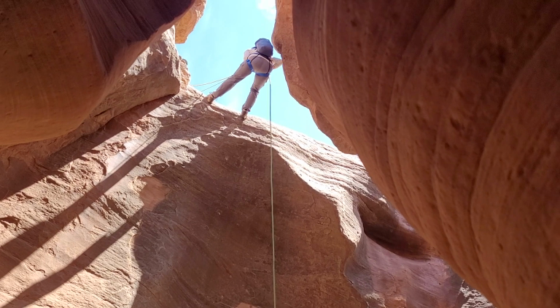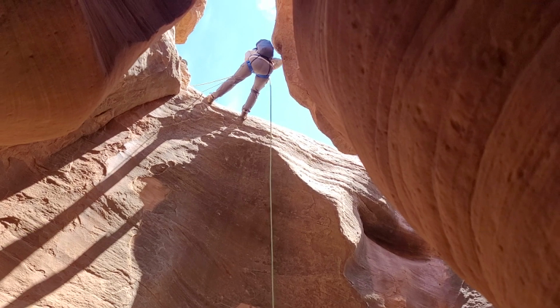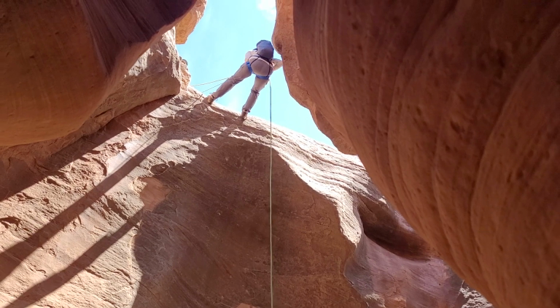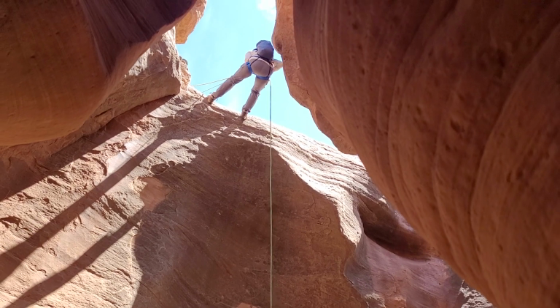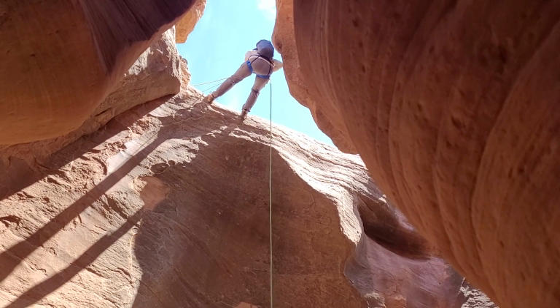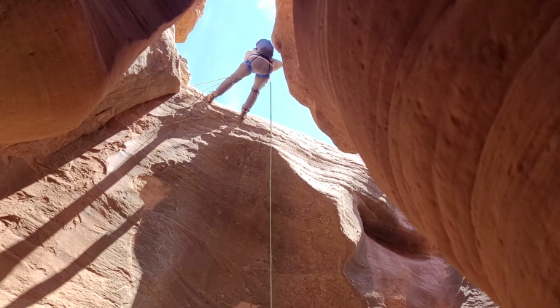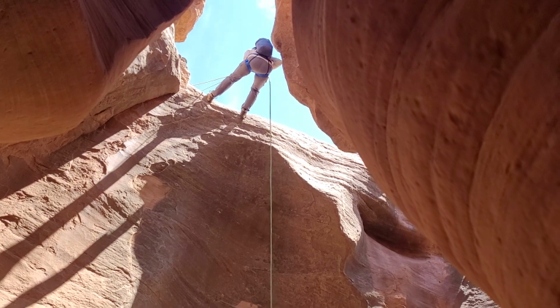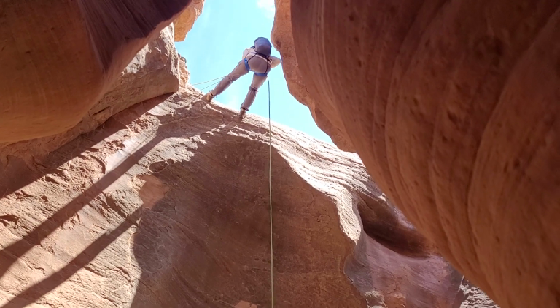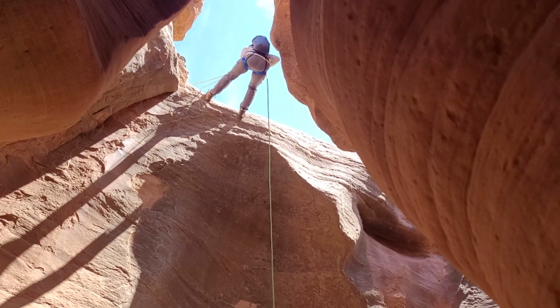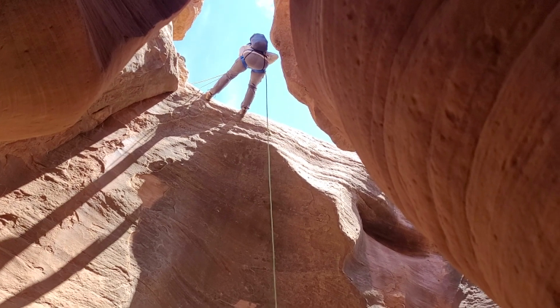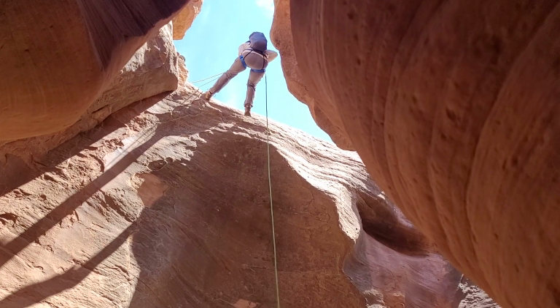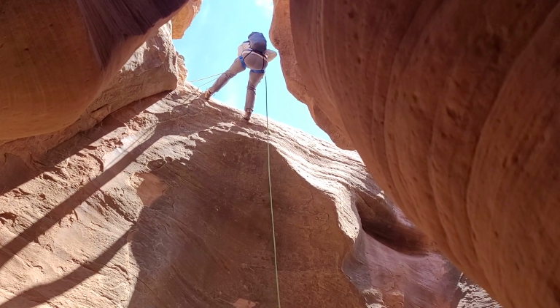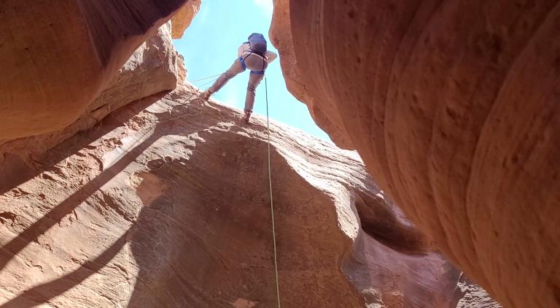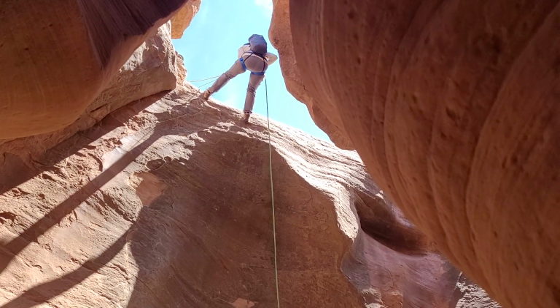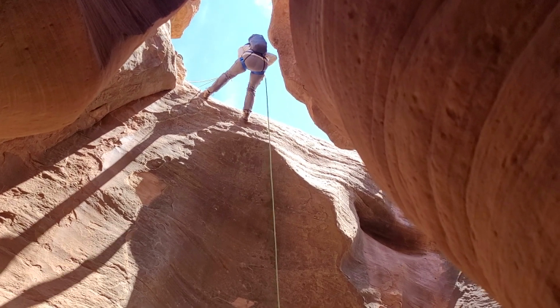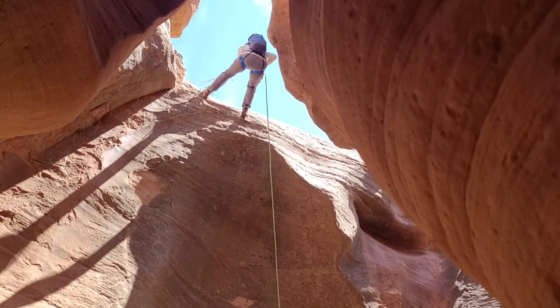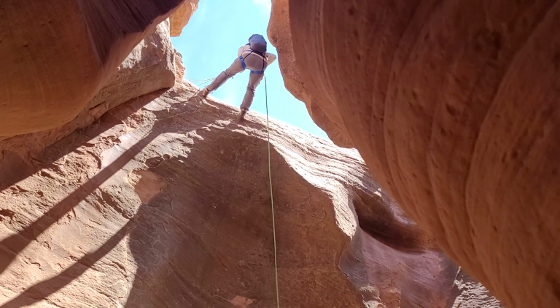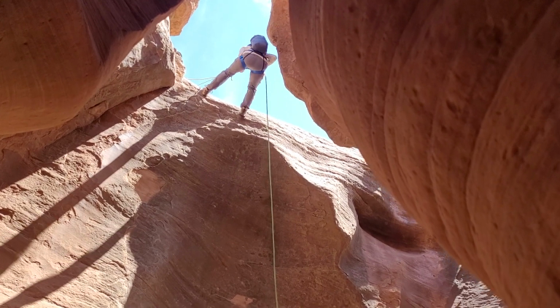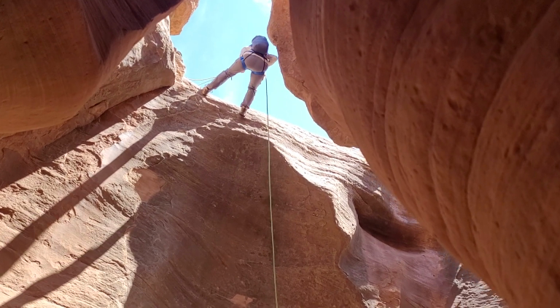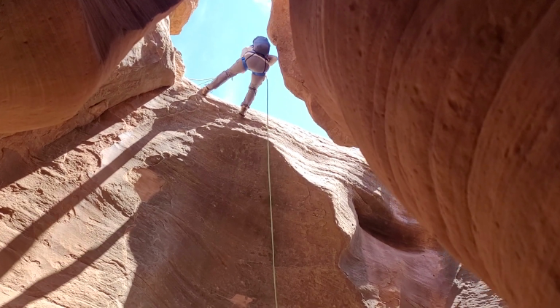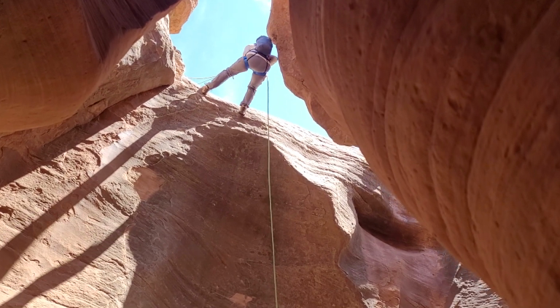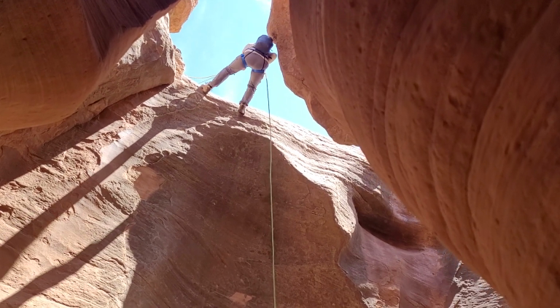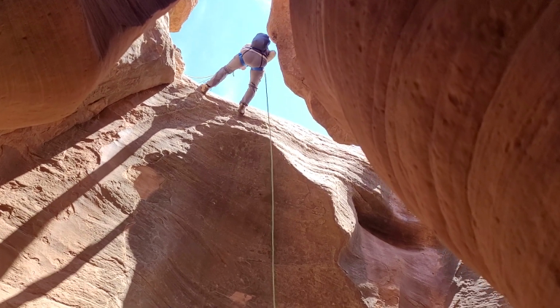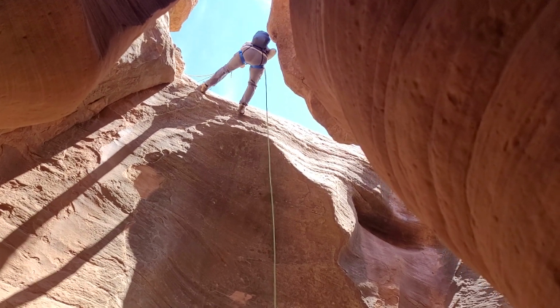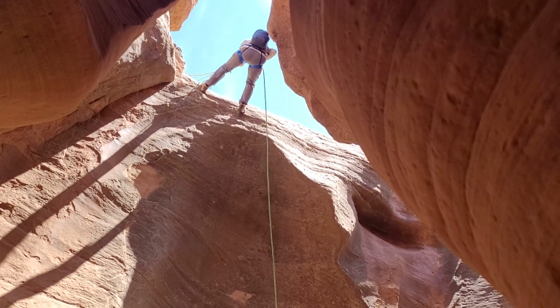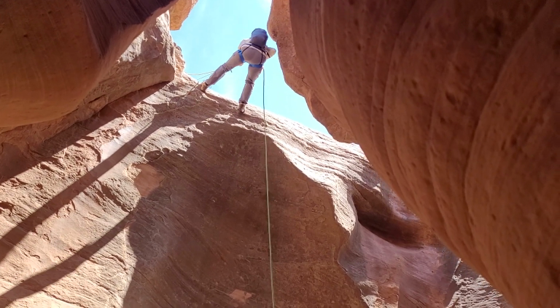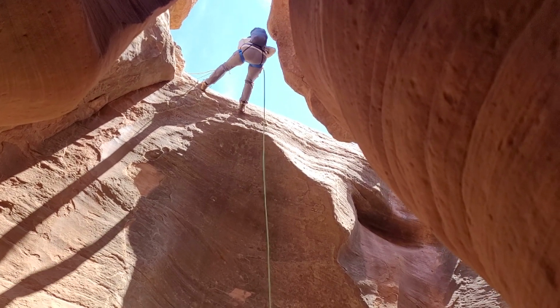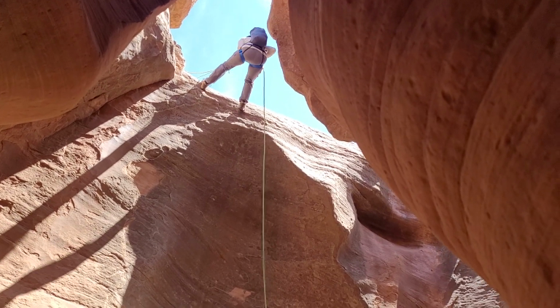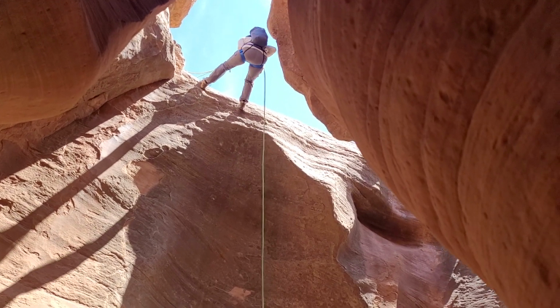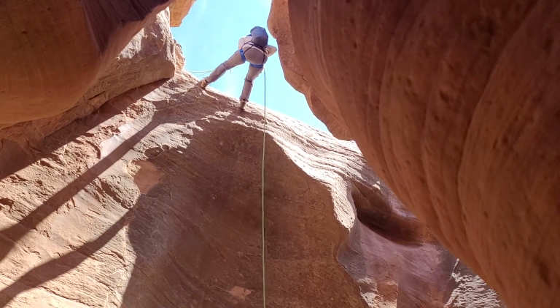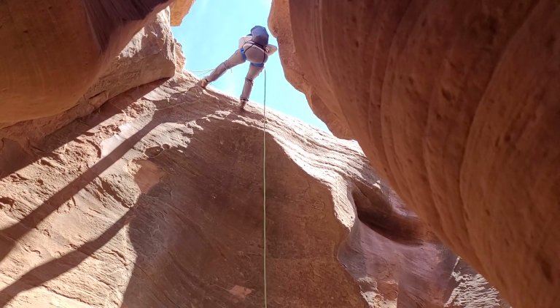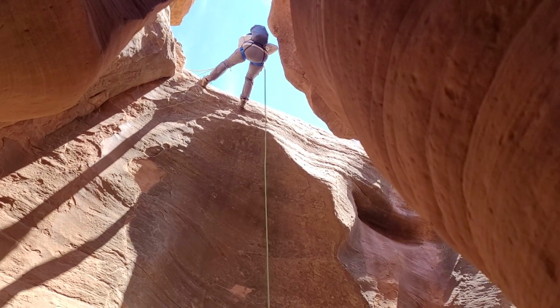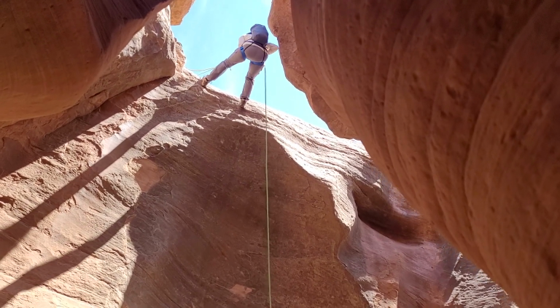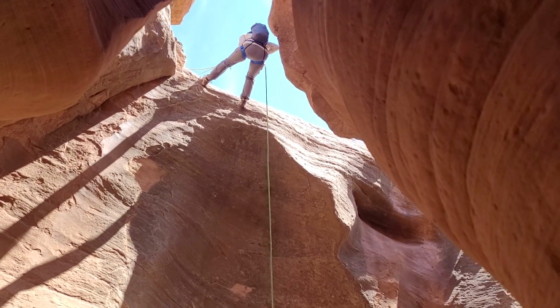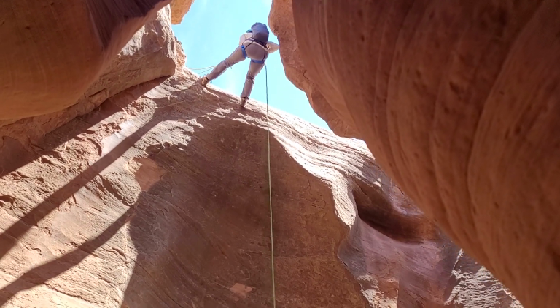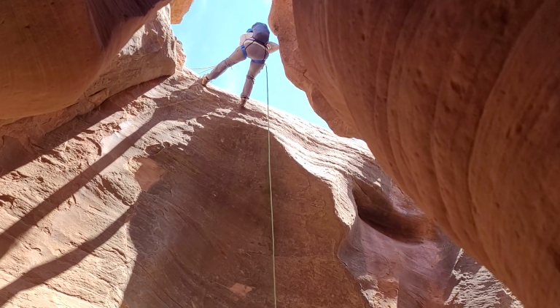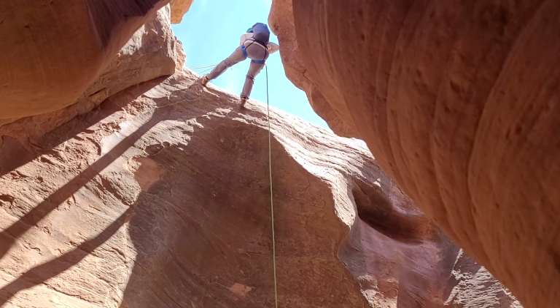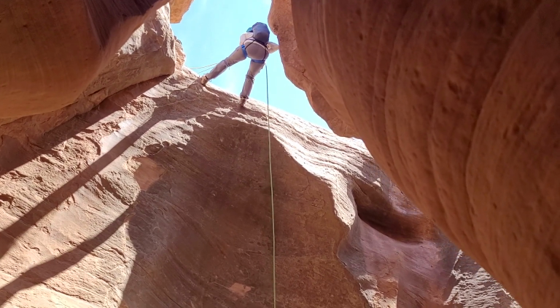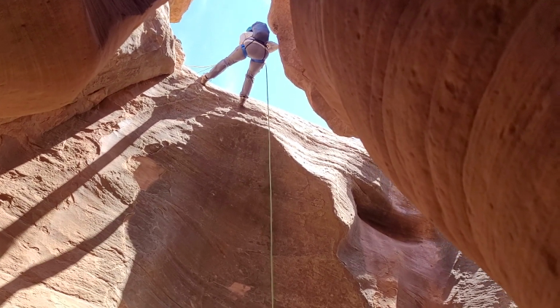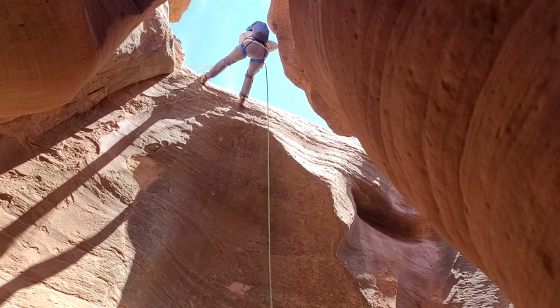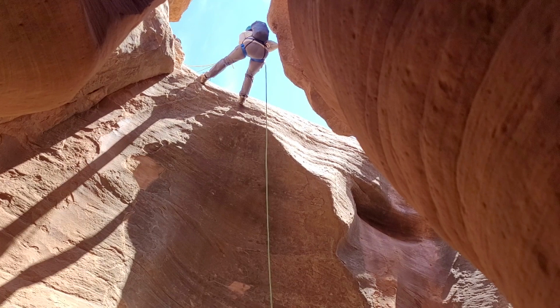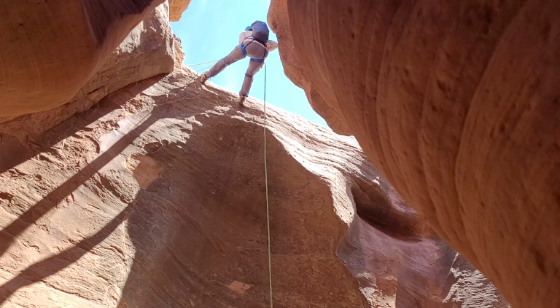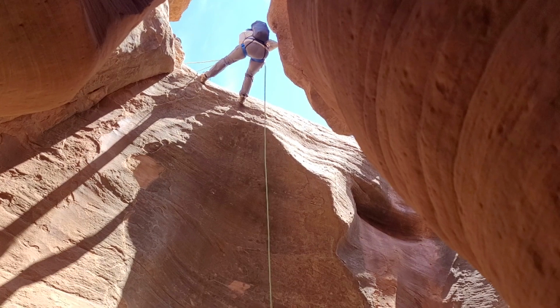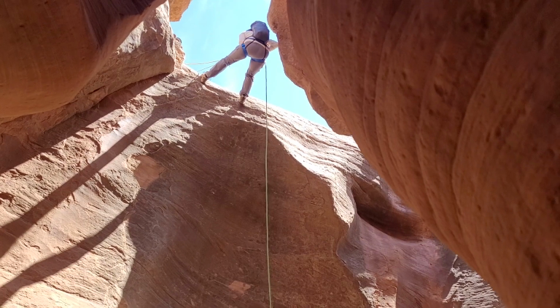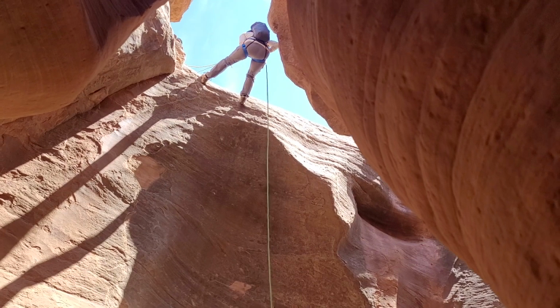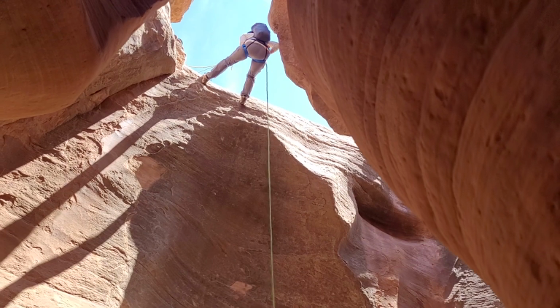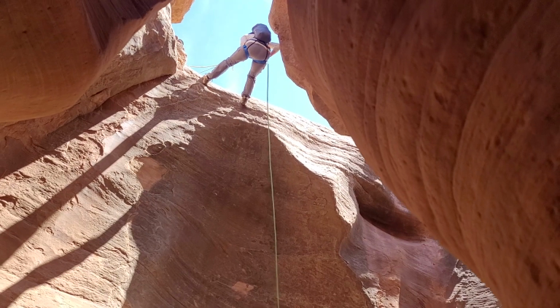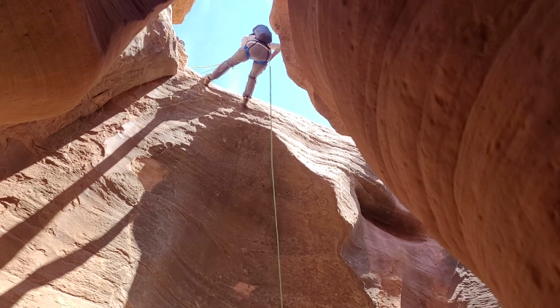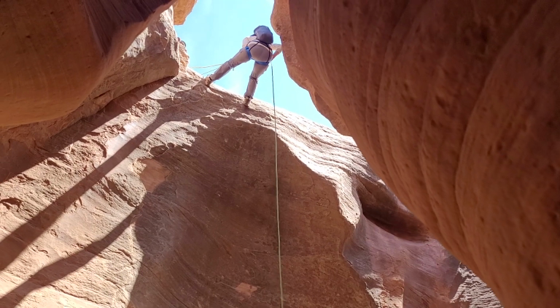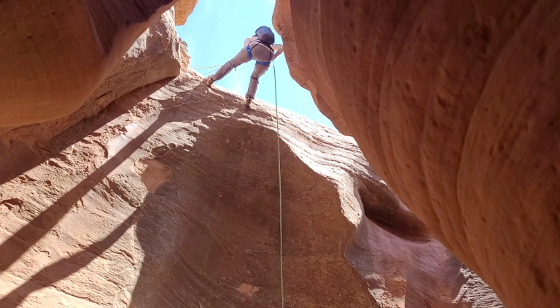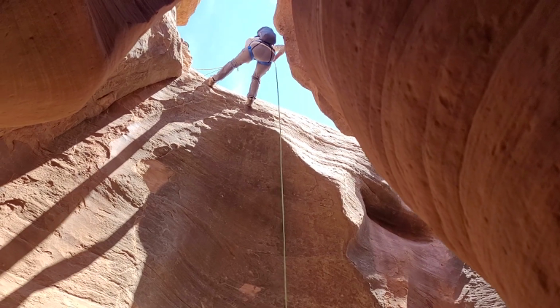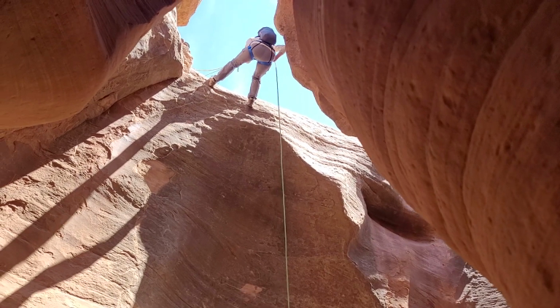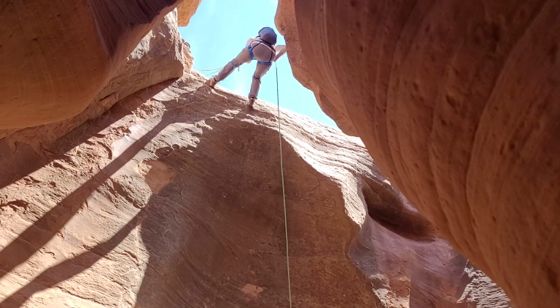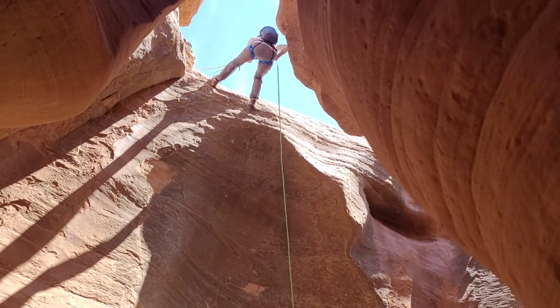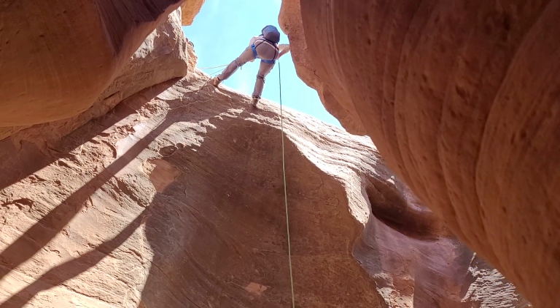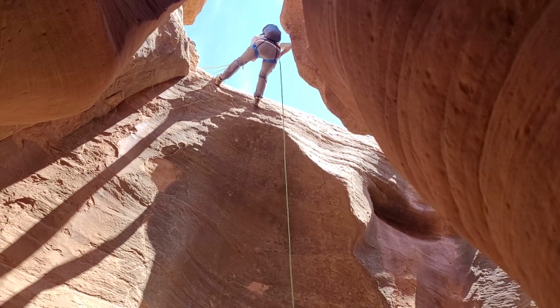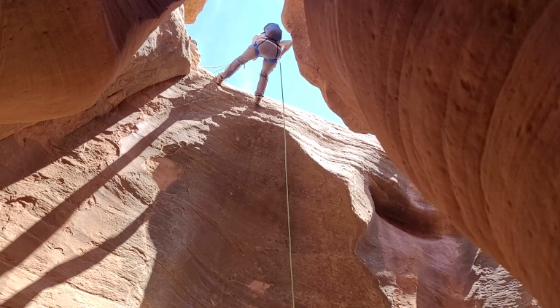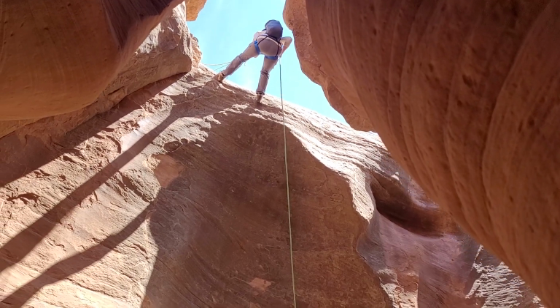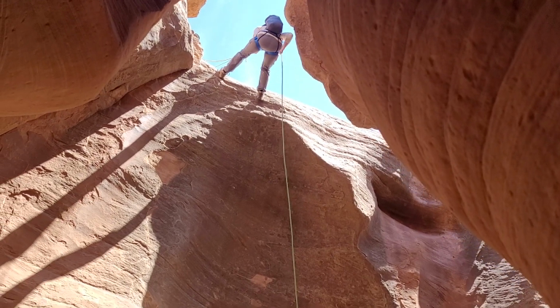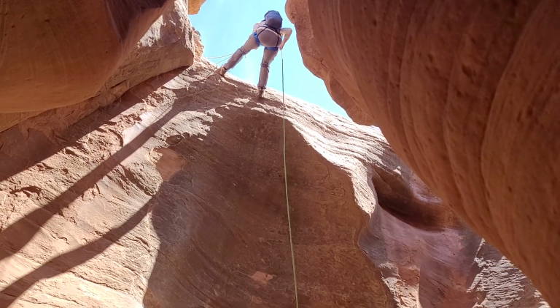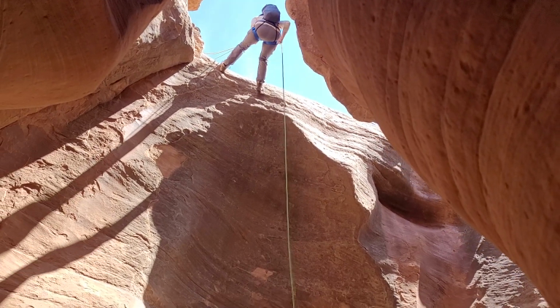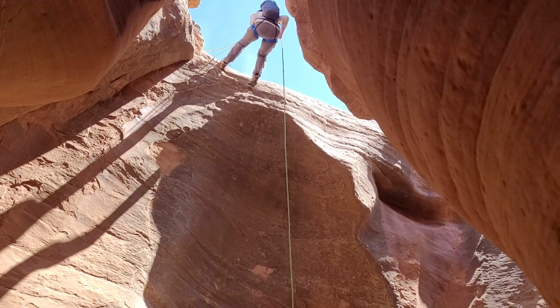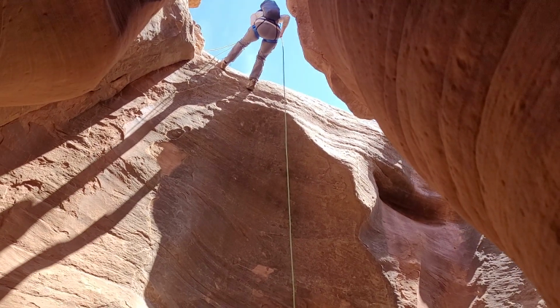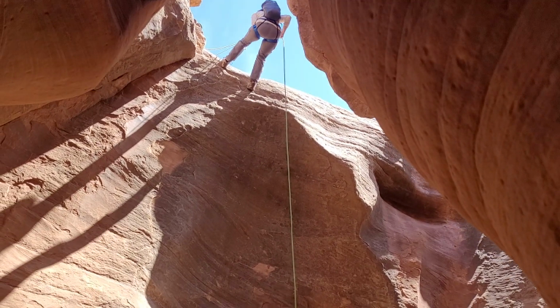There are tons of things to see here. Yeah, it's people. They don't even take a tour — they're posing all over the top of the wall.